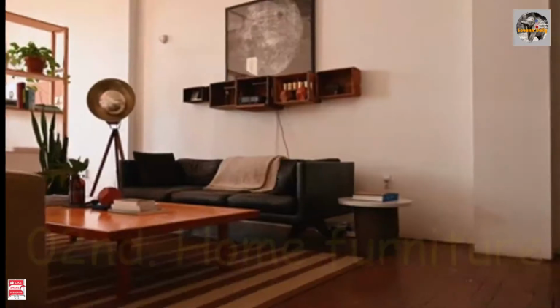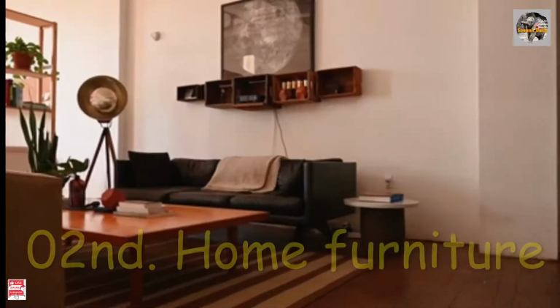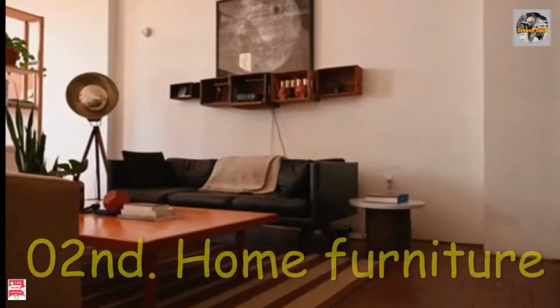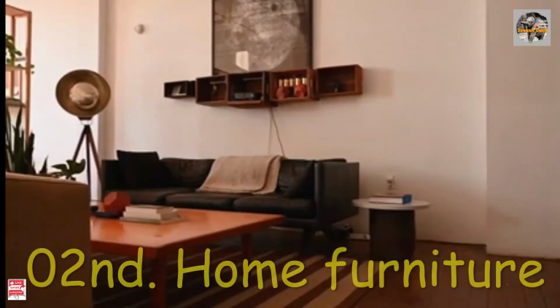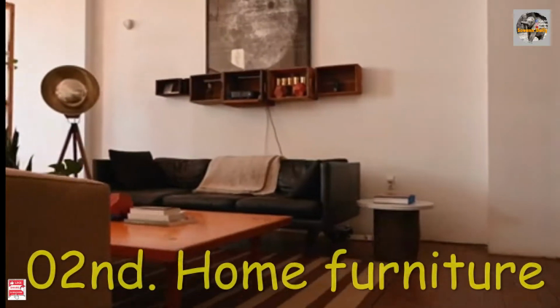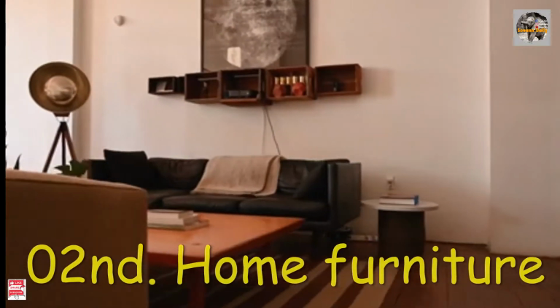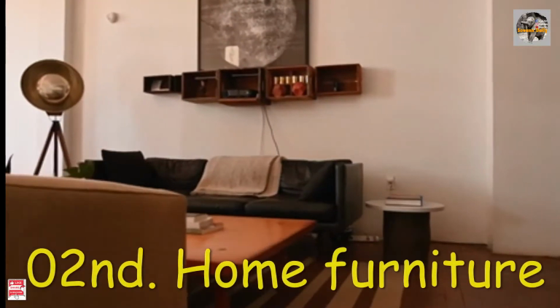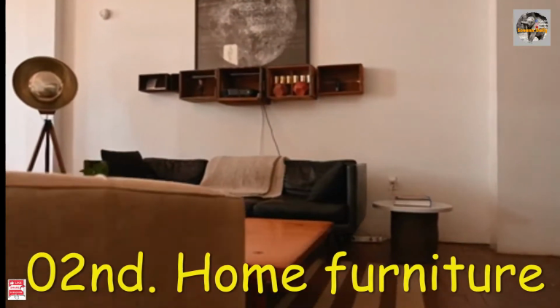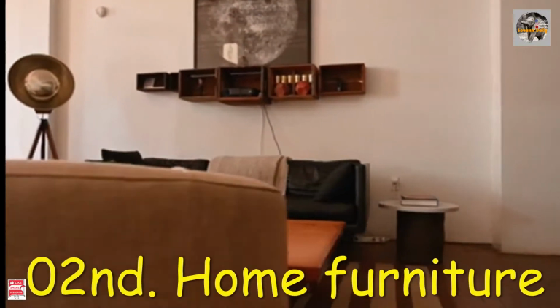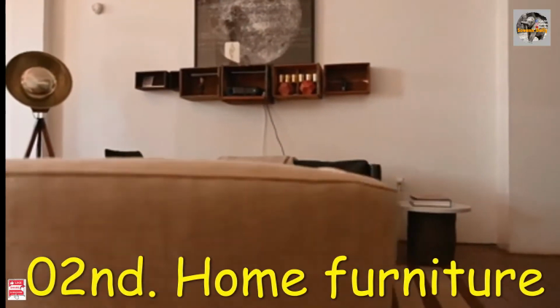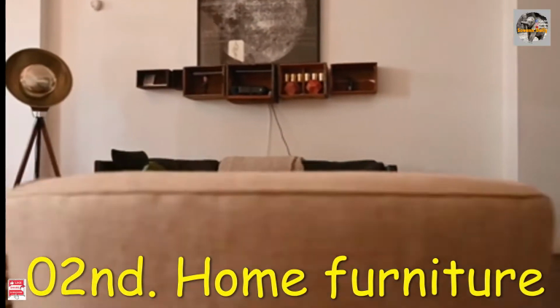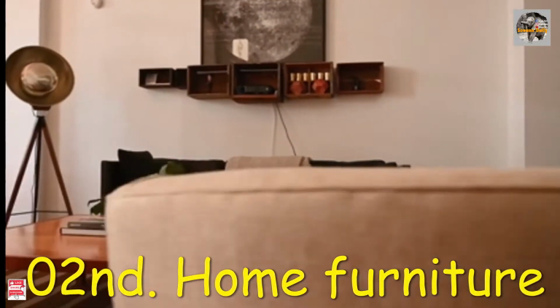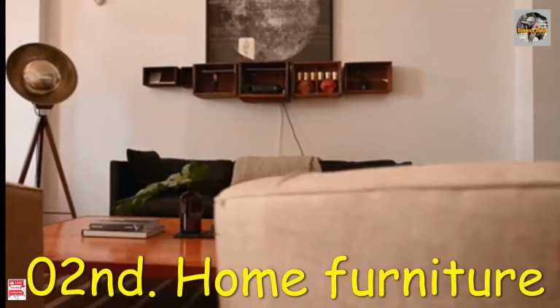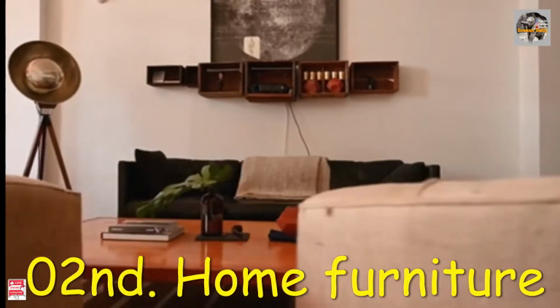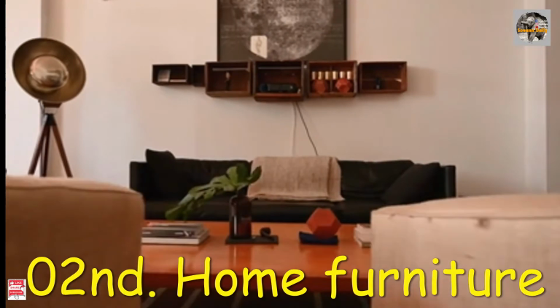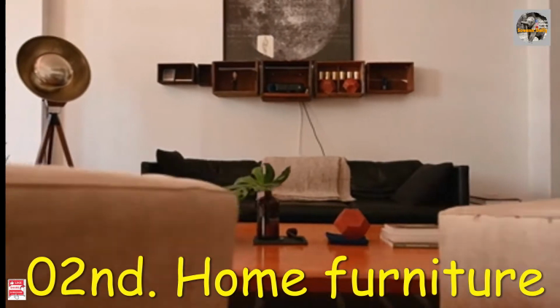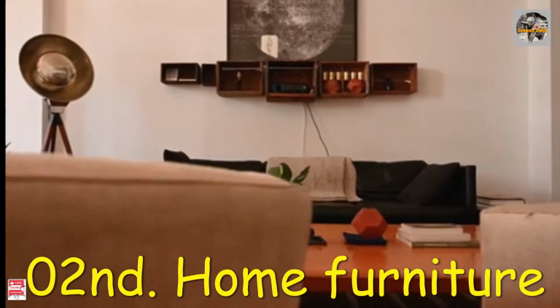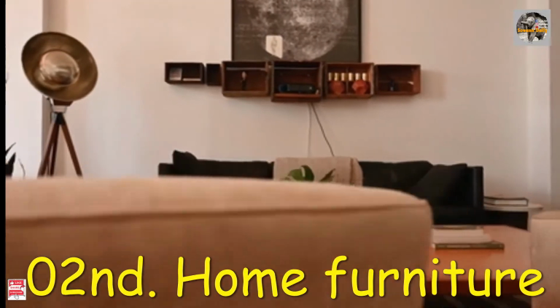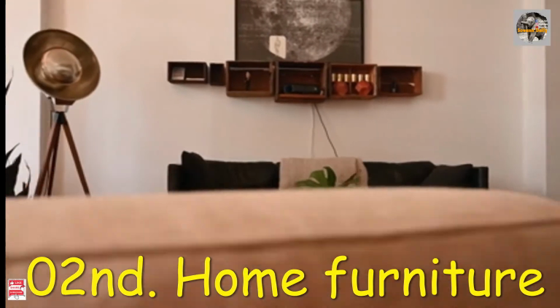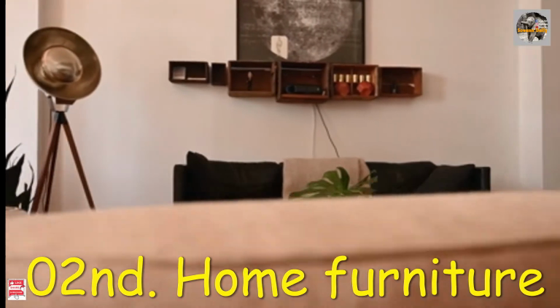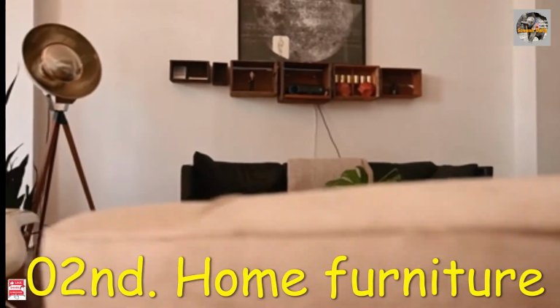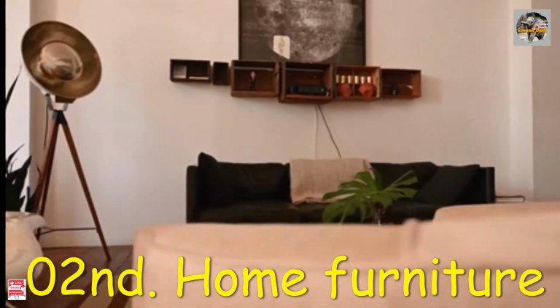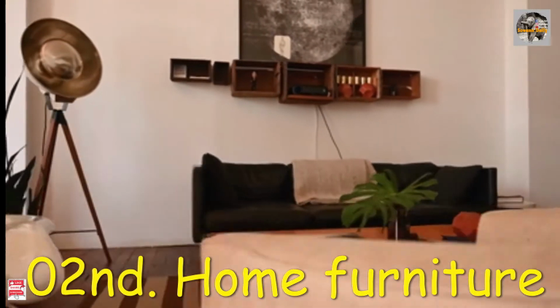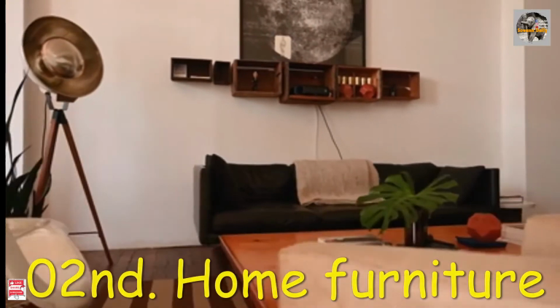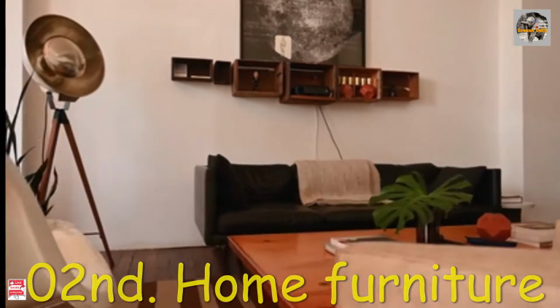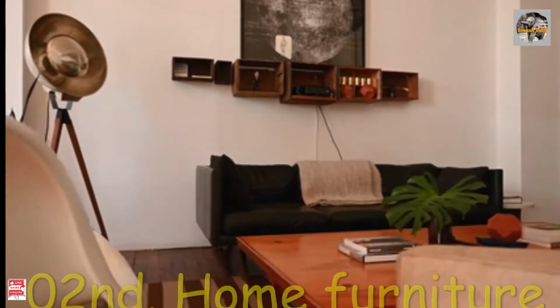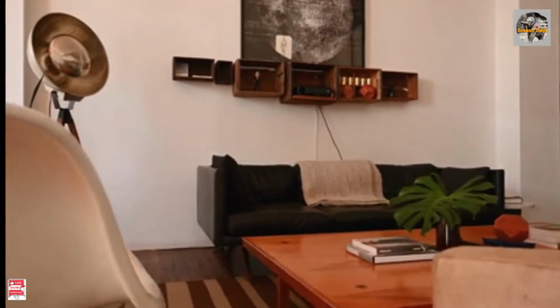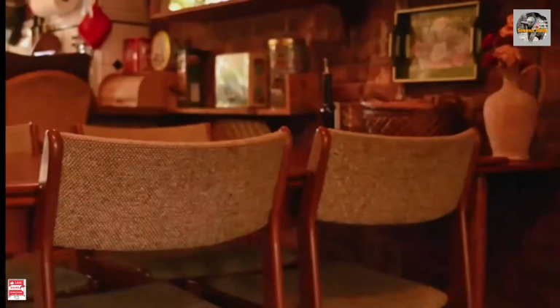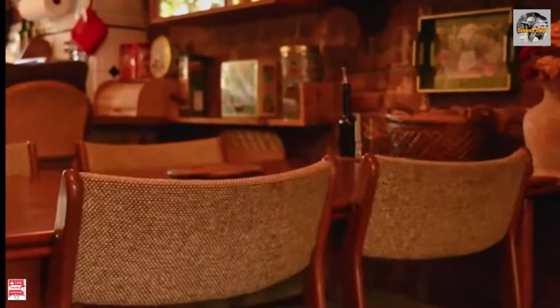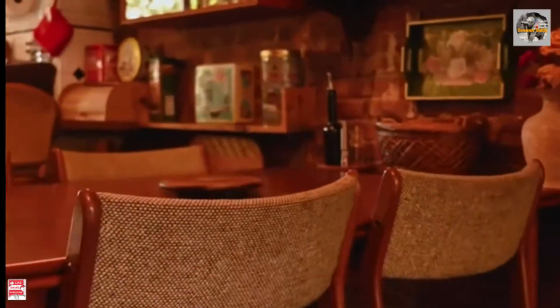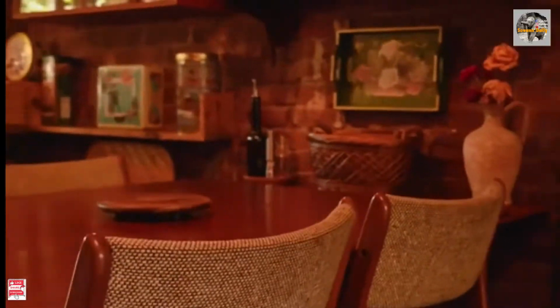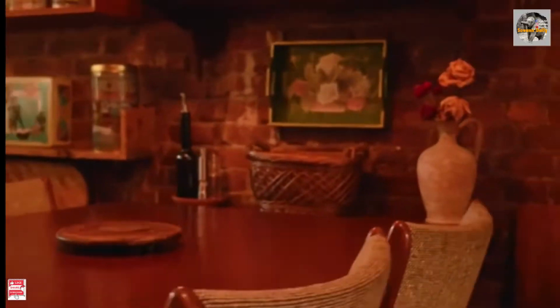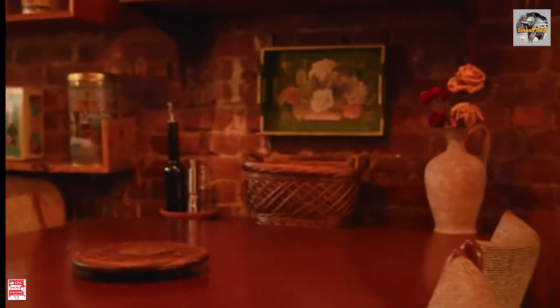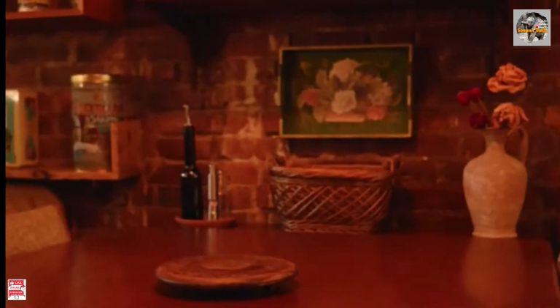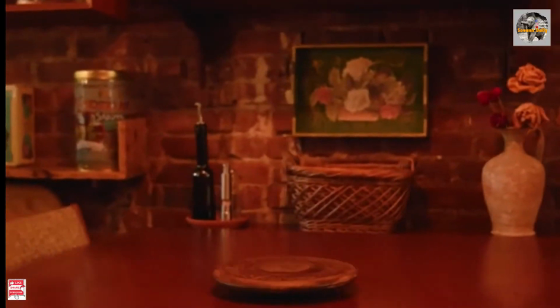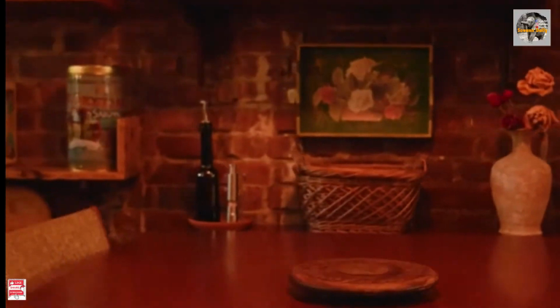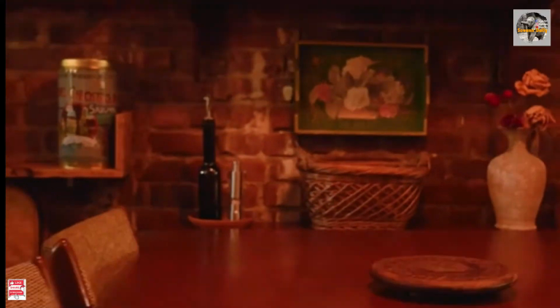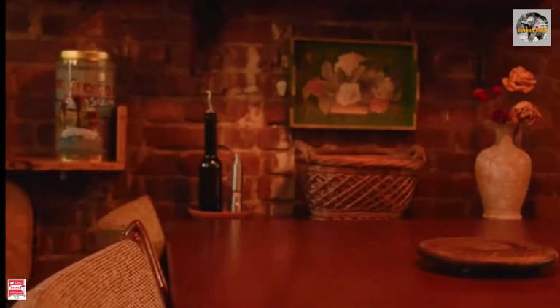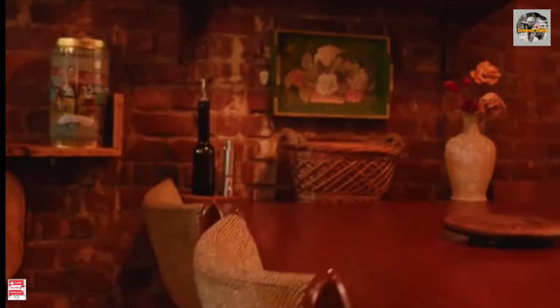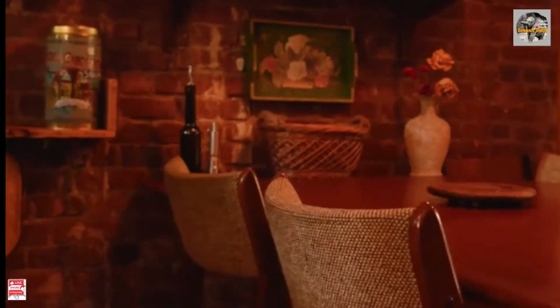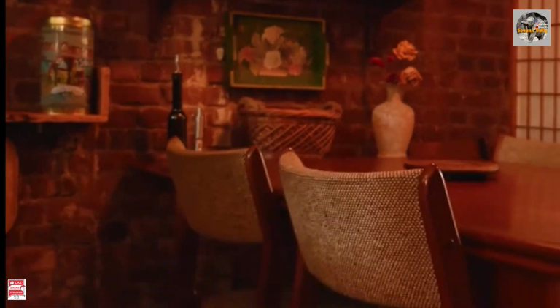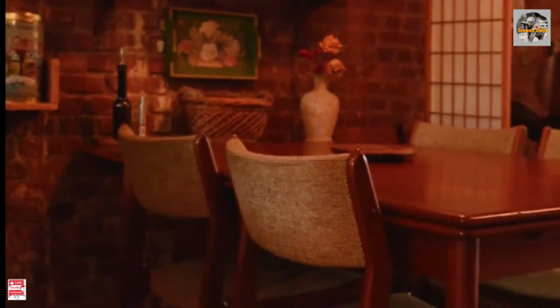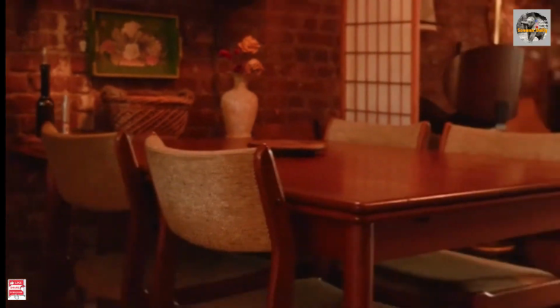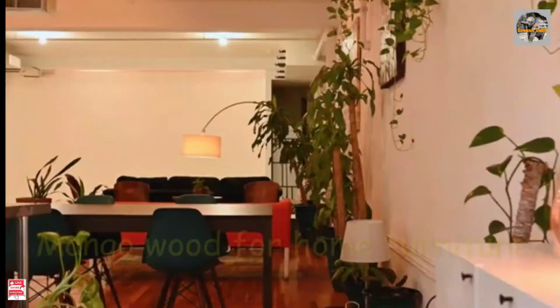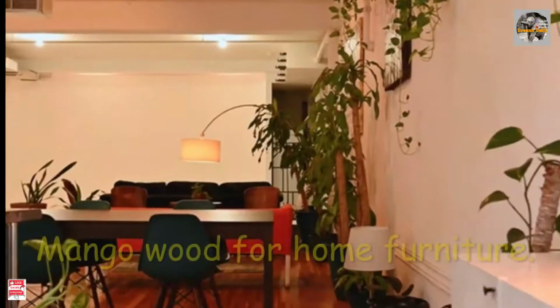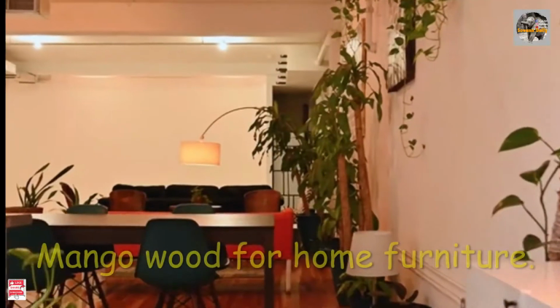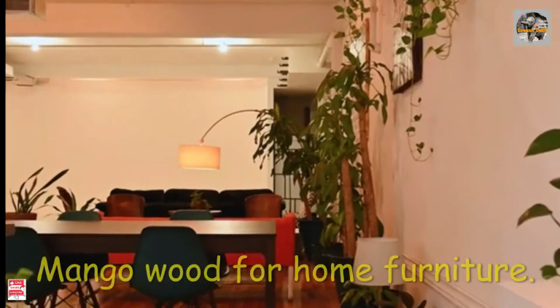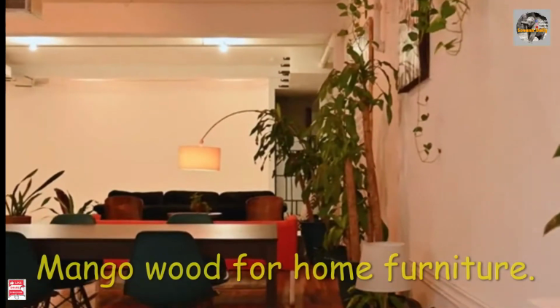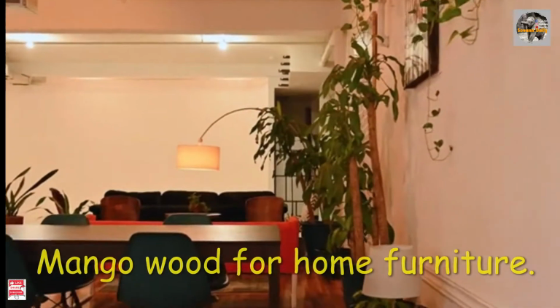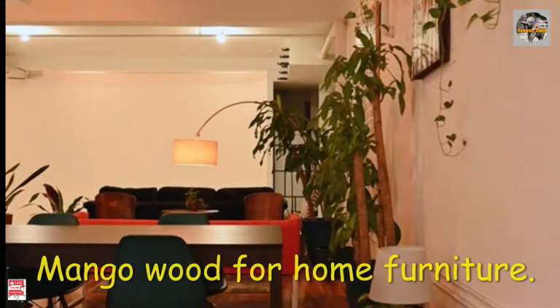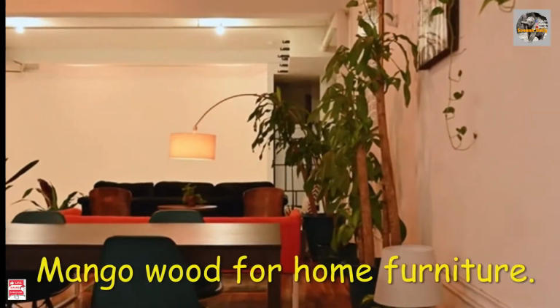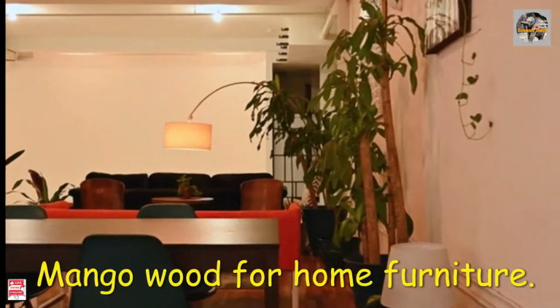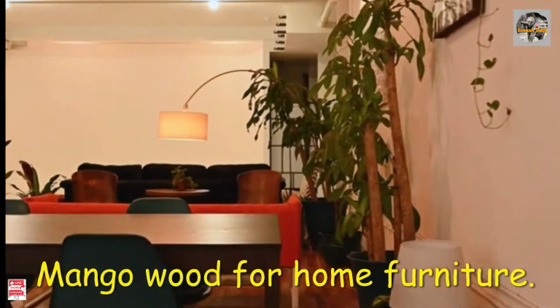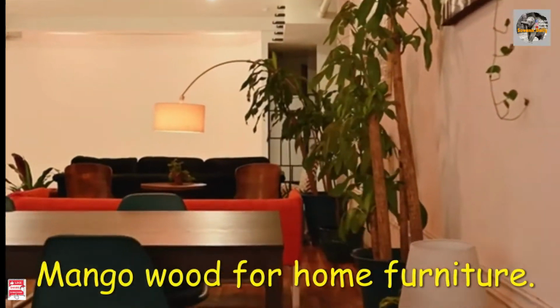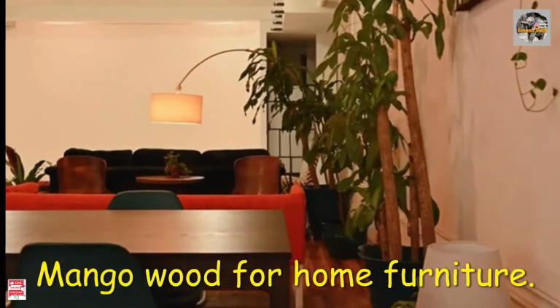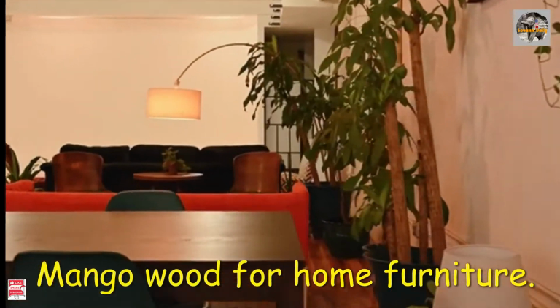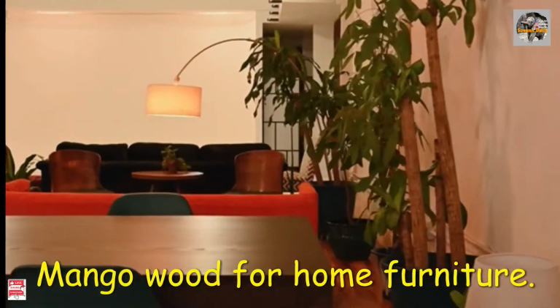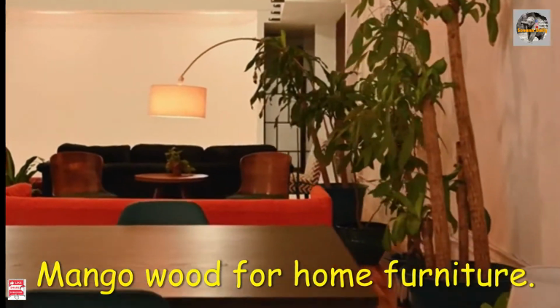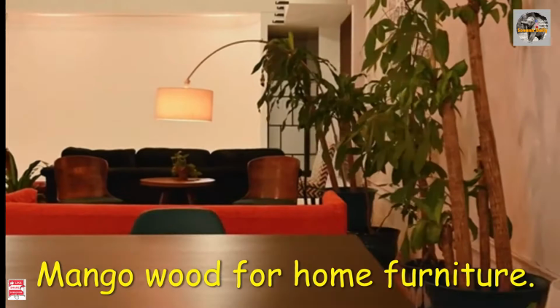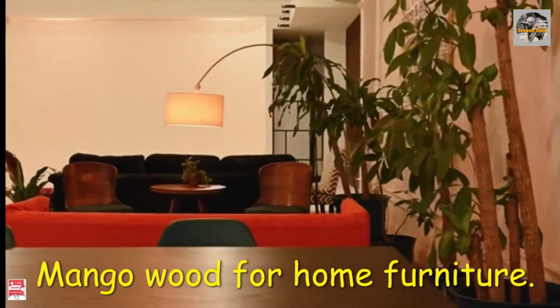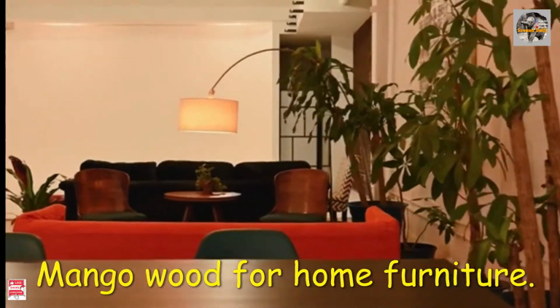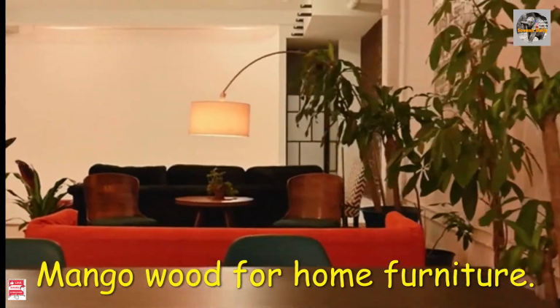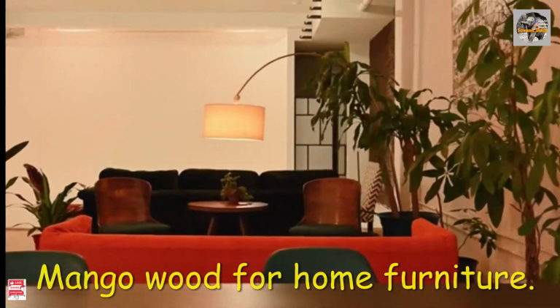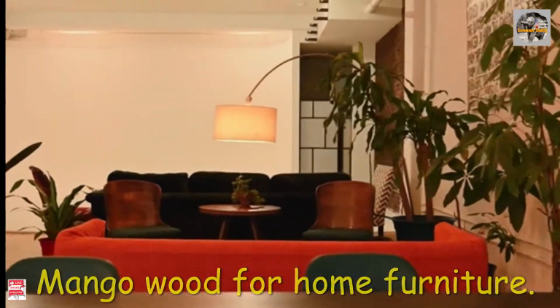Number 2: home furniture. Mango wood can be used for making home furniture.